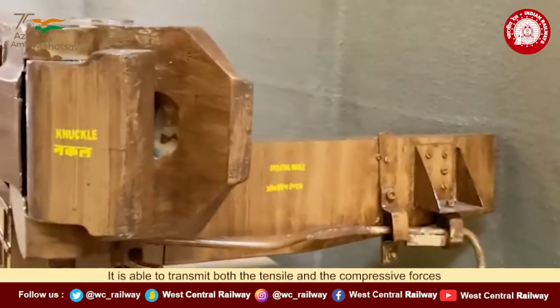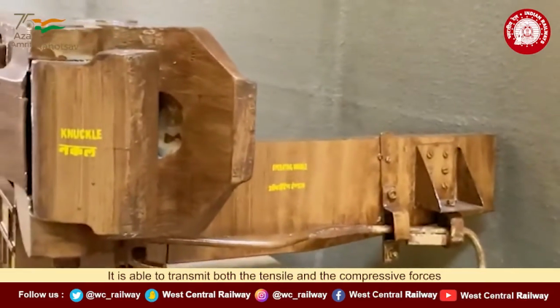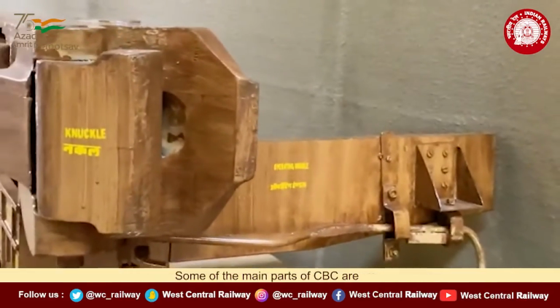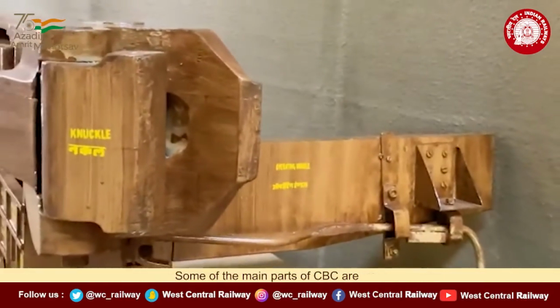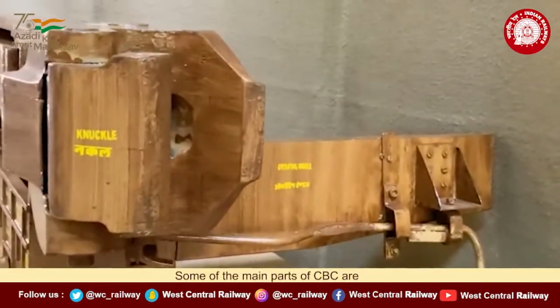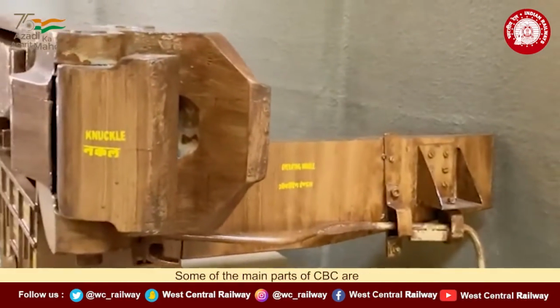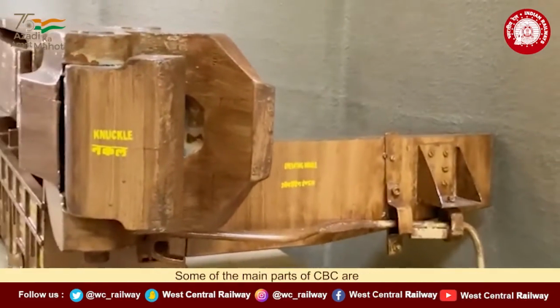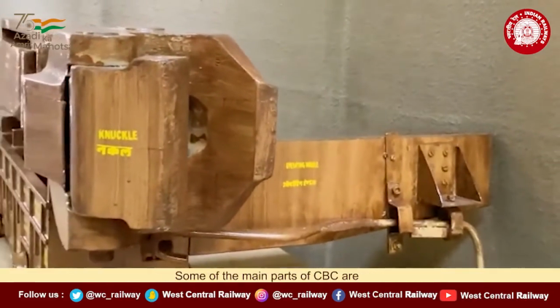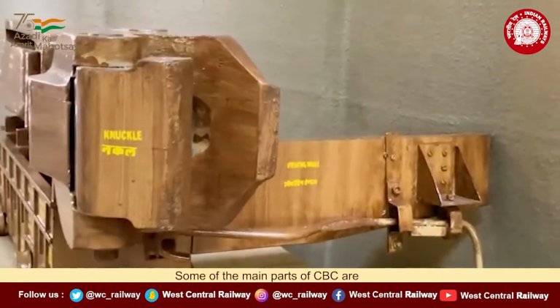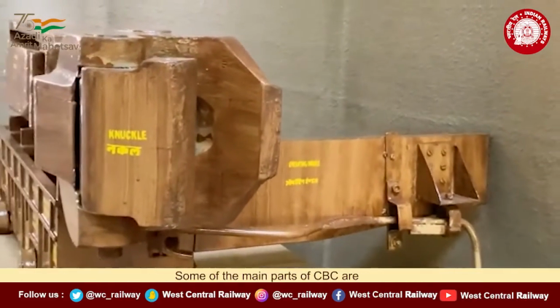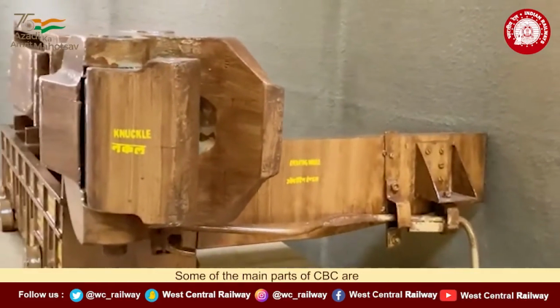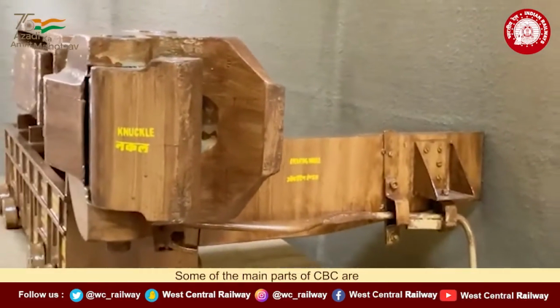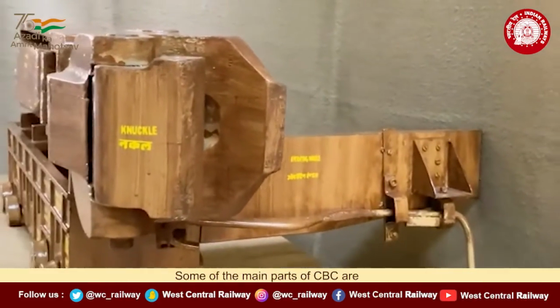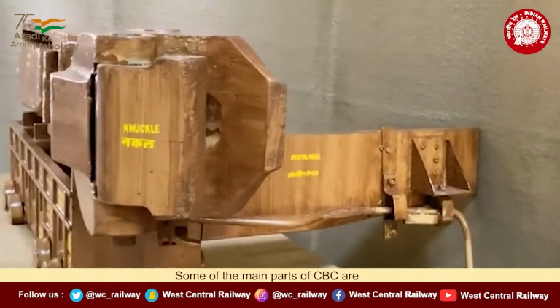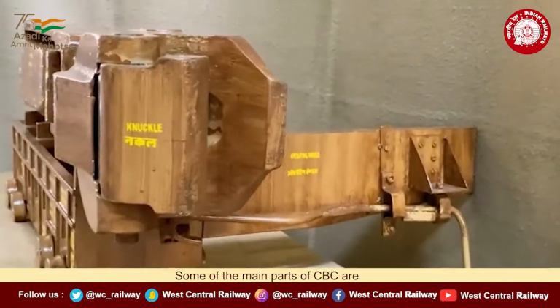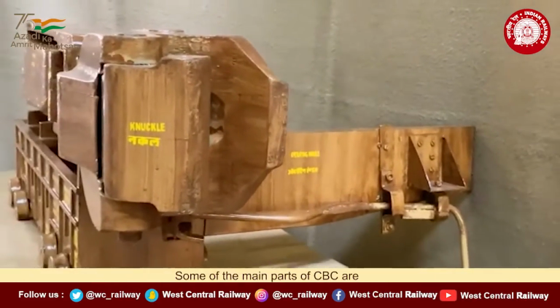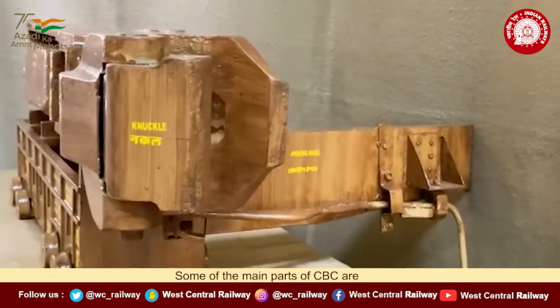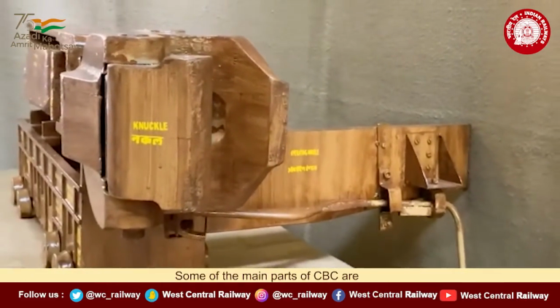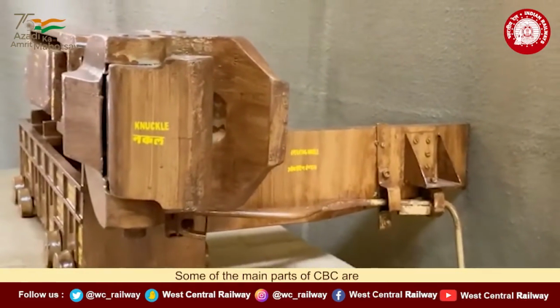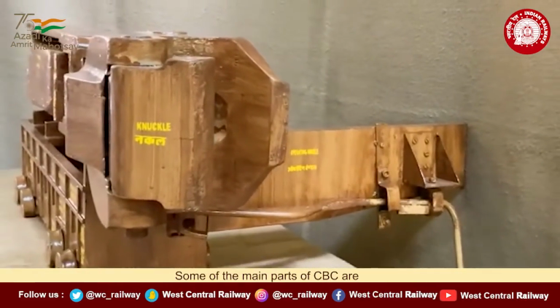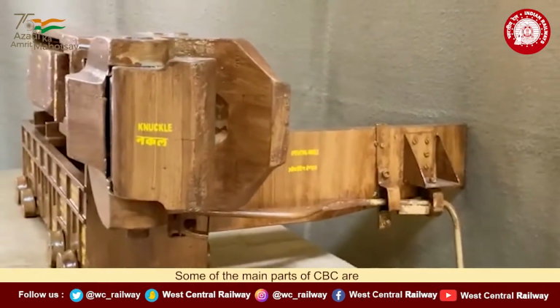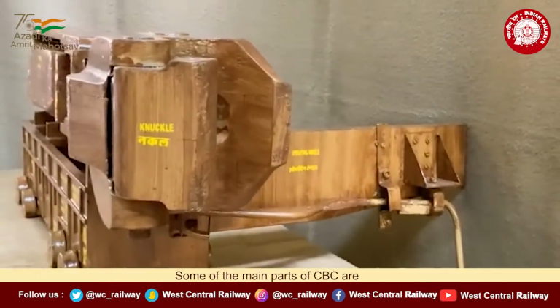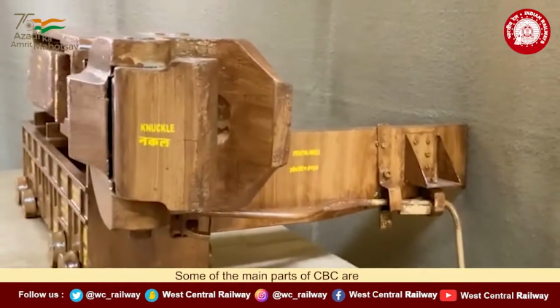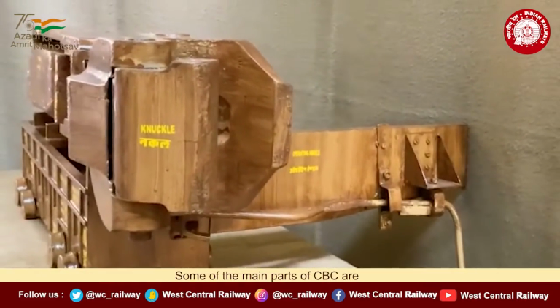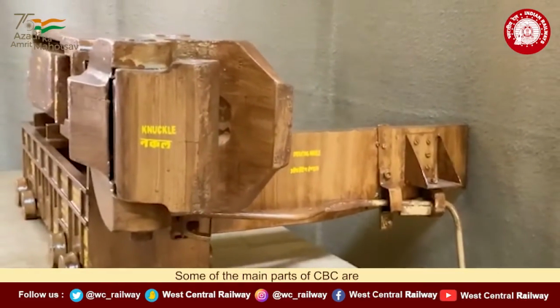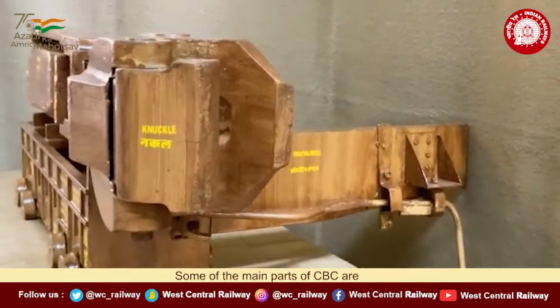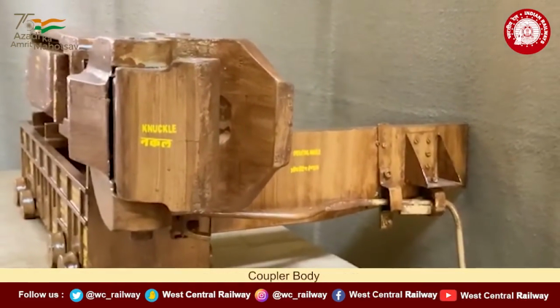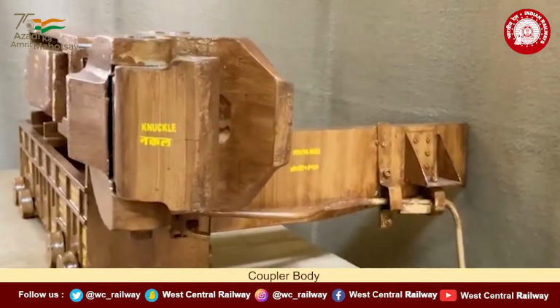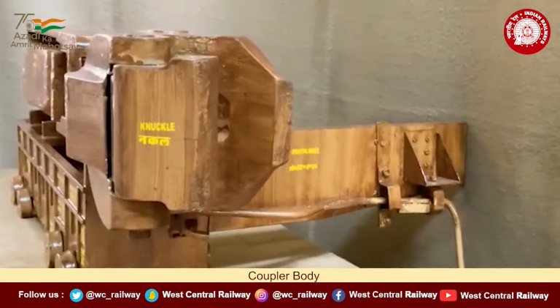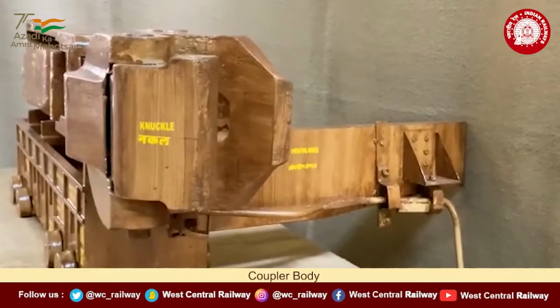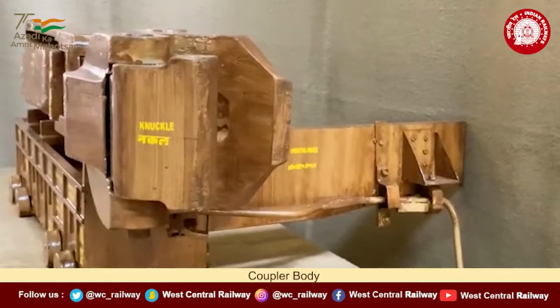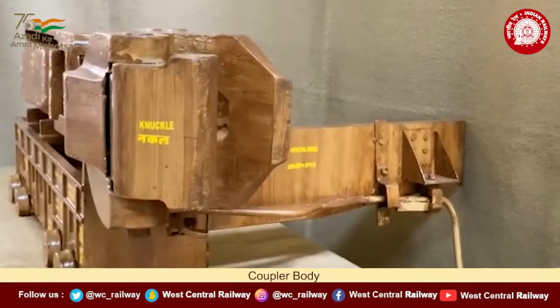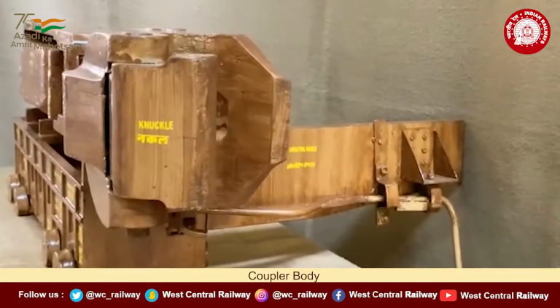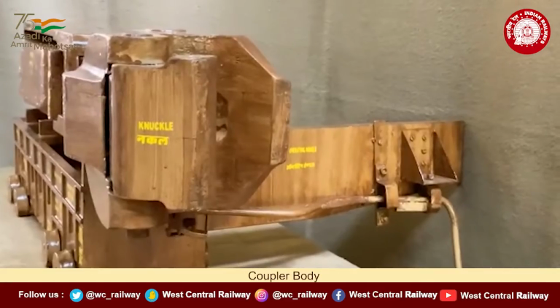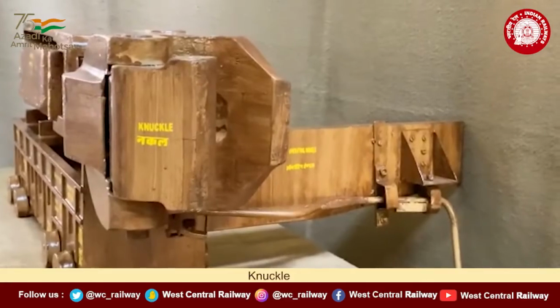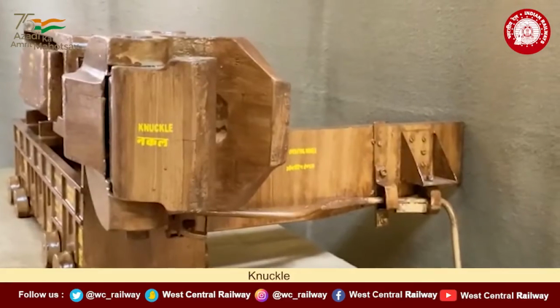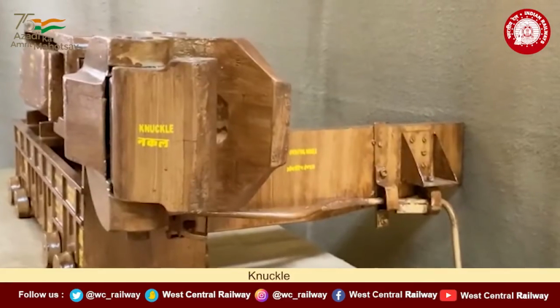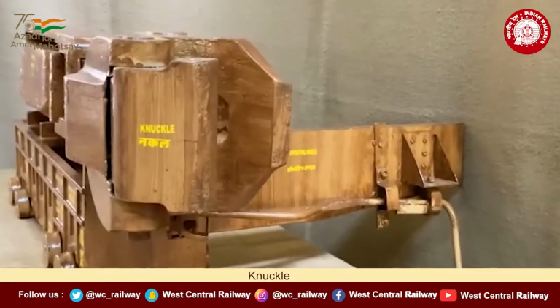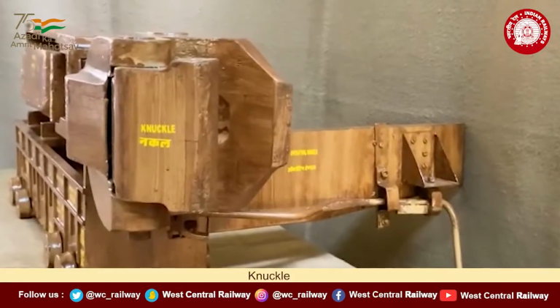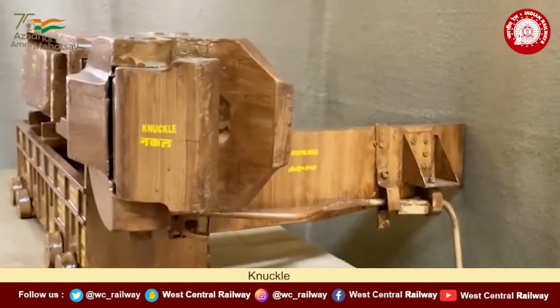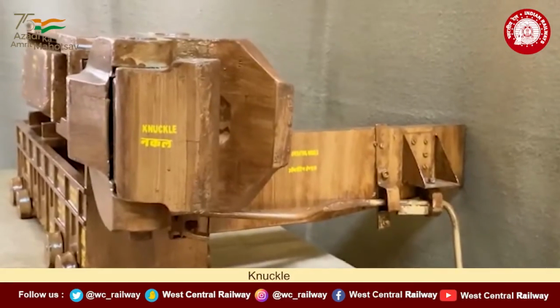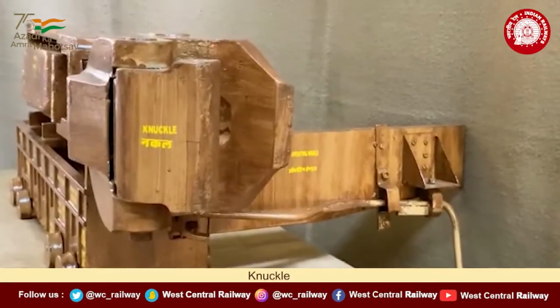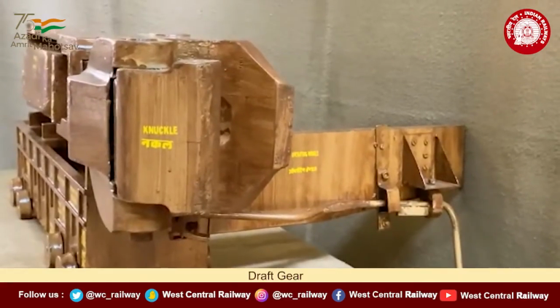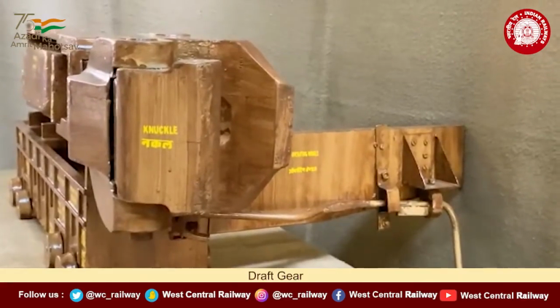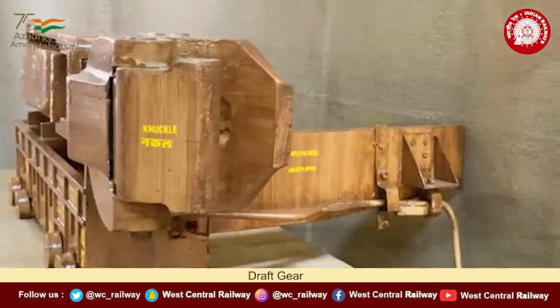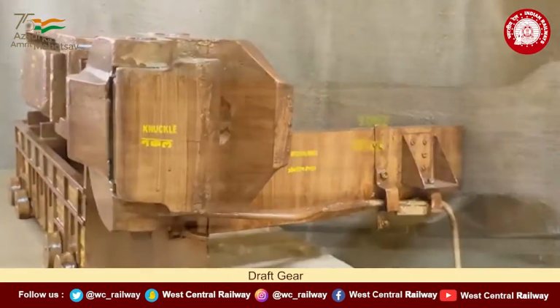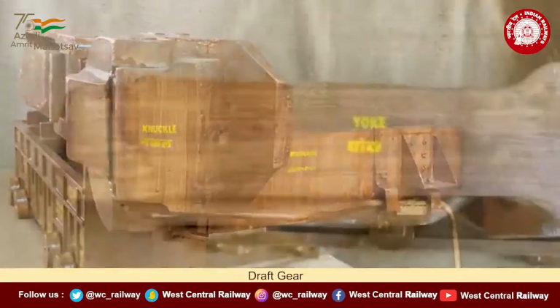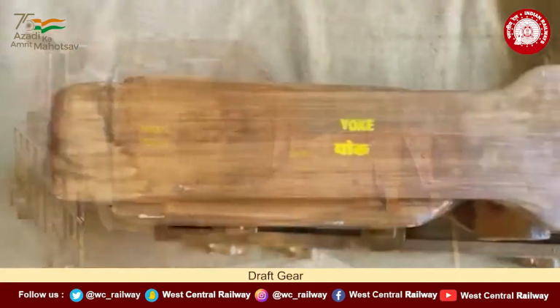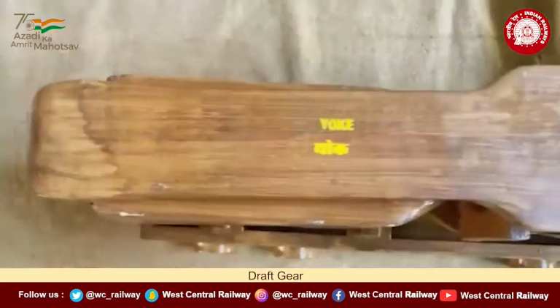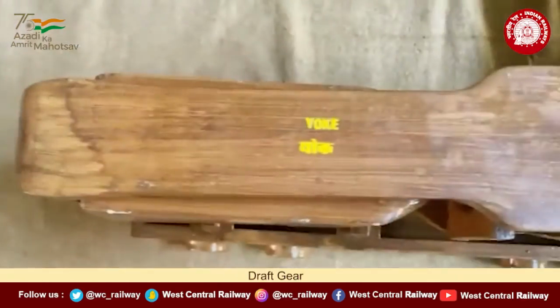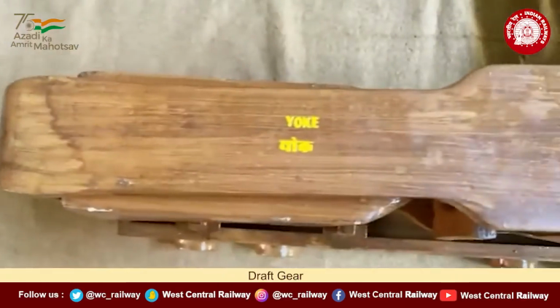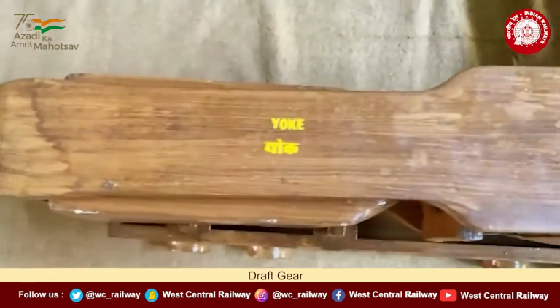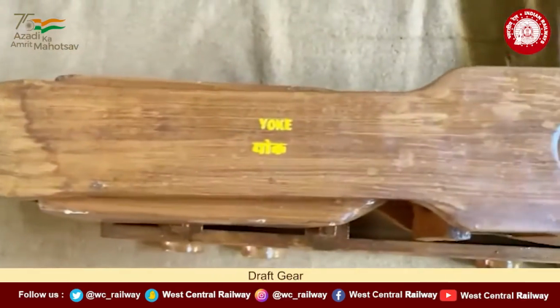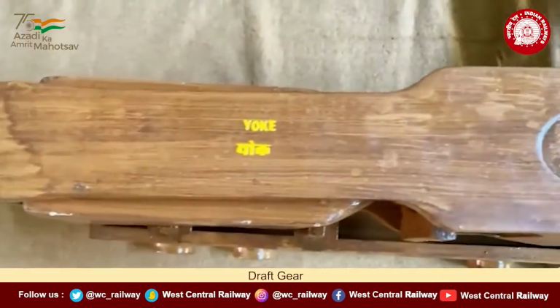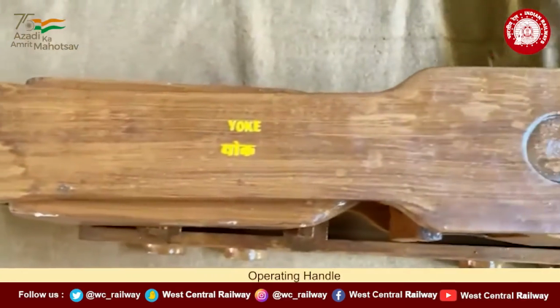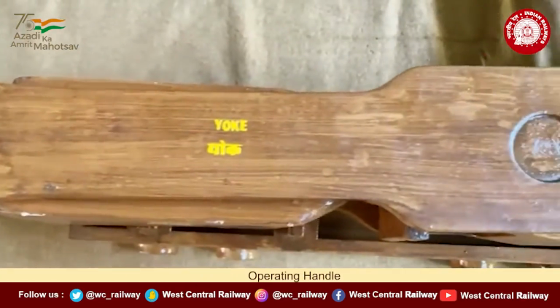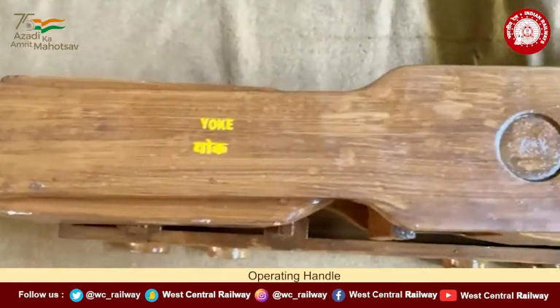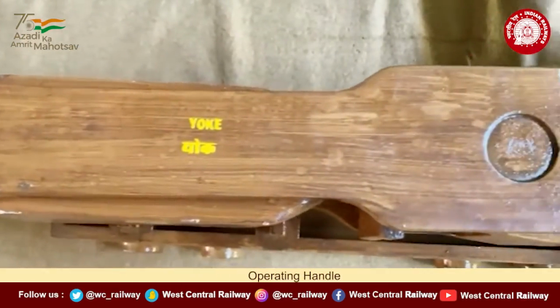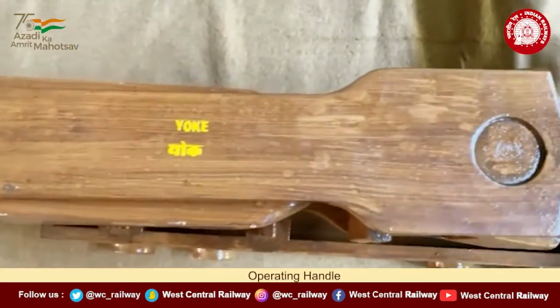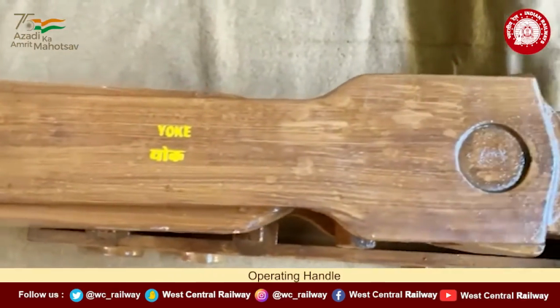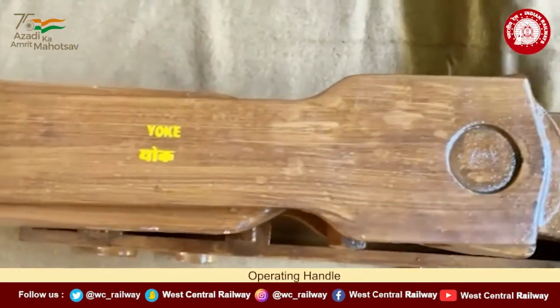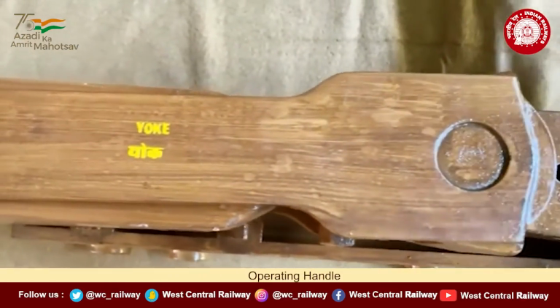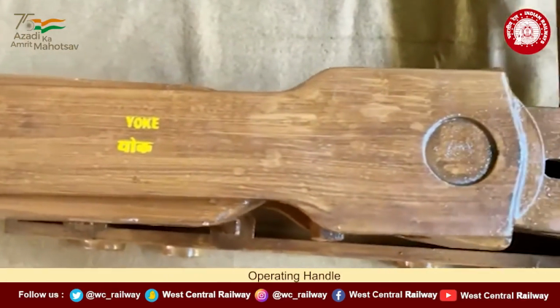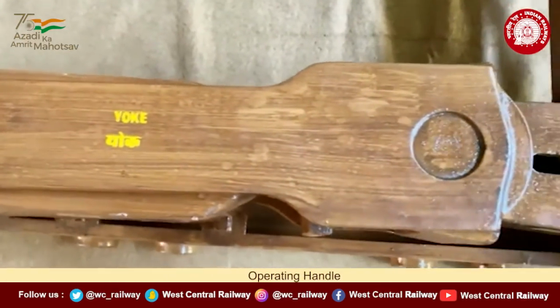Some of the main parts of CBC are coupler body, knuckle, draft gear, and operating handle.